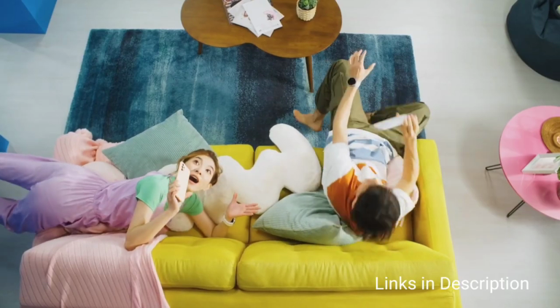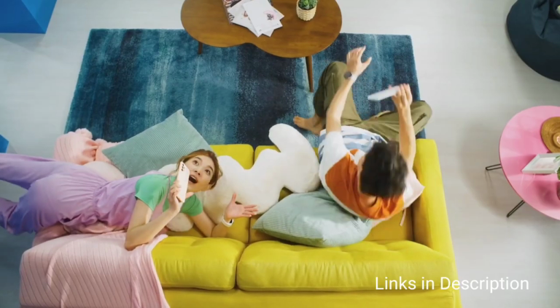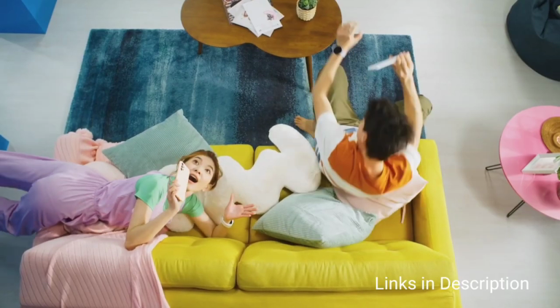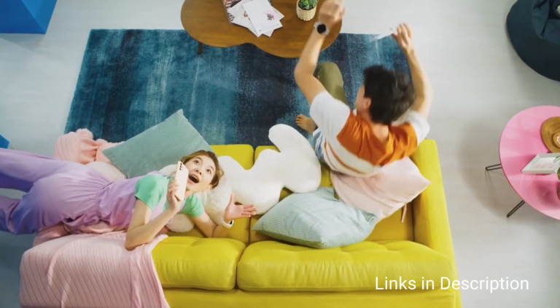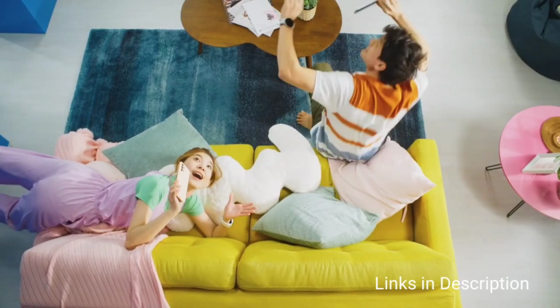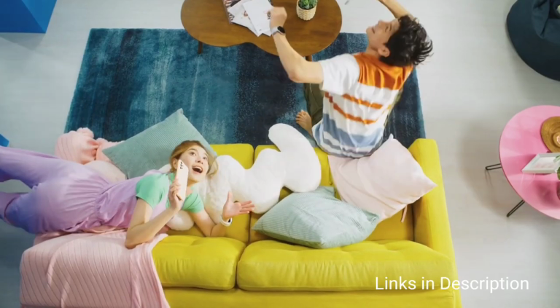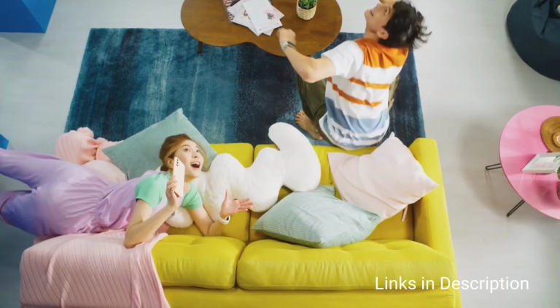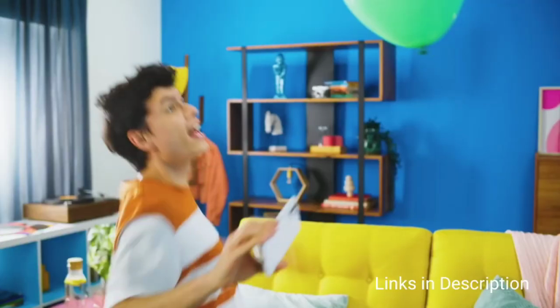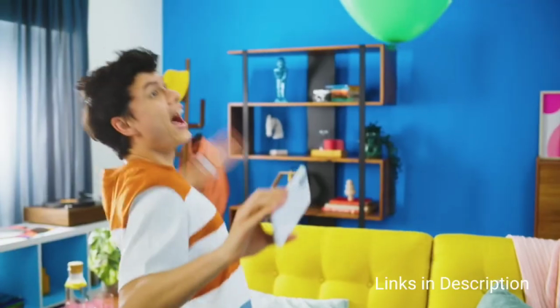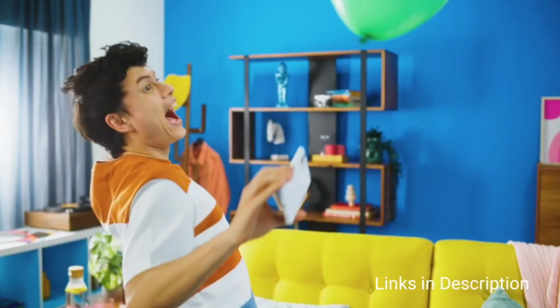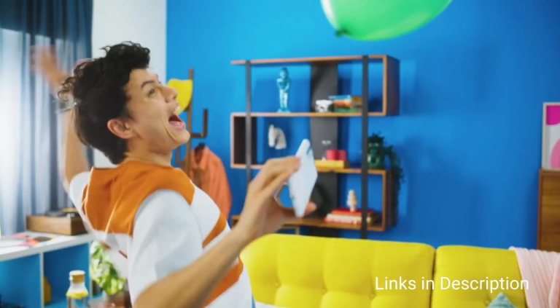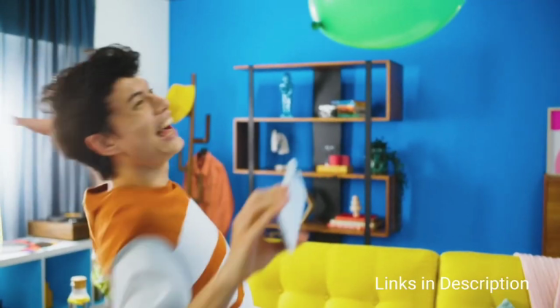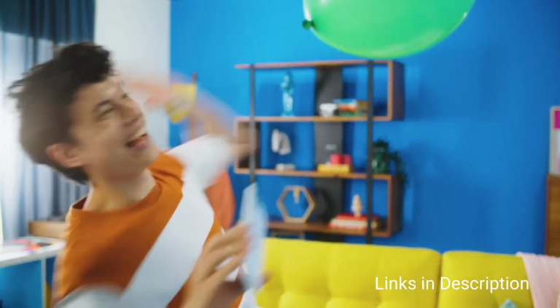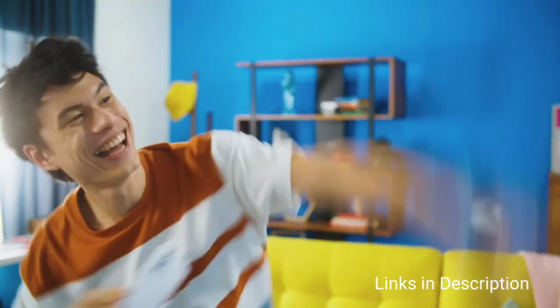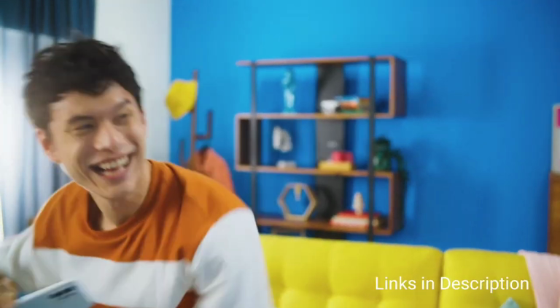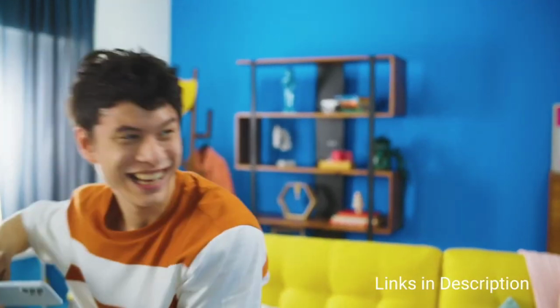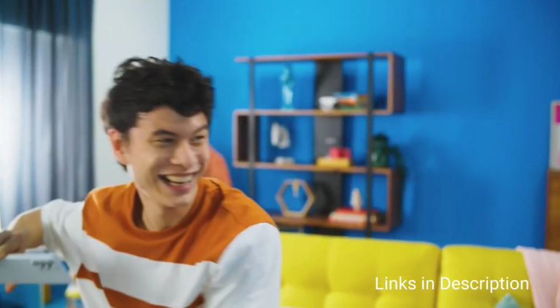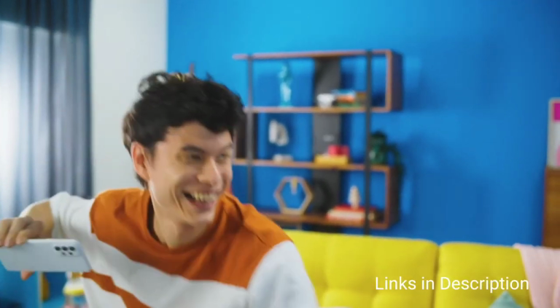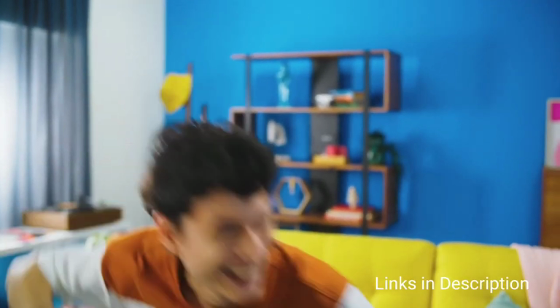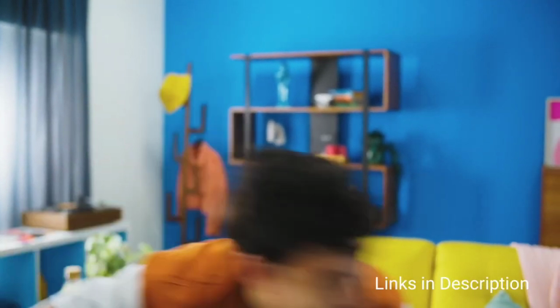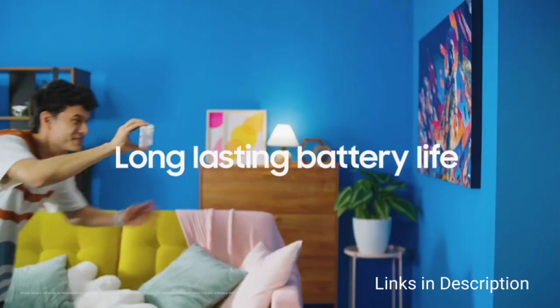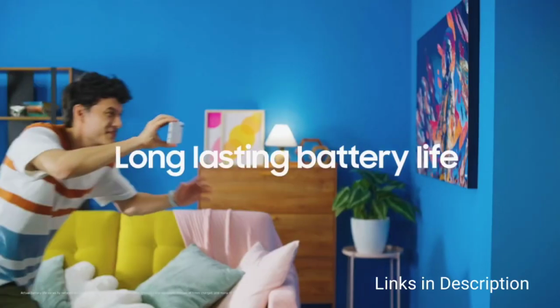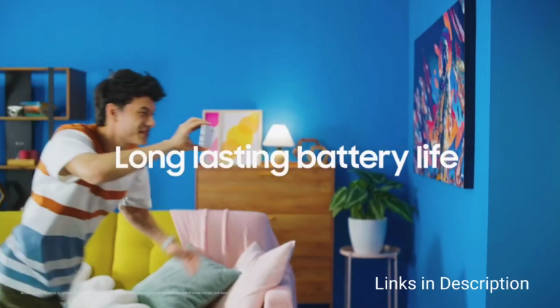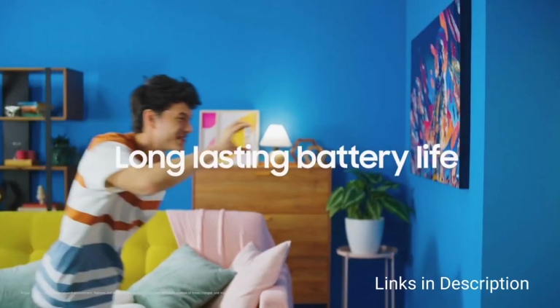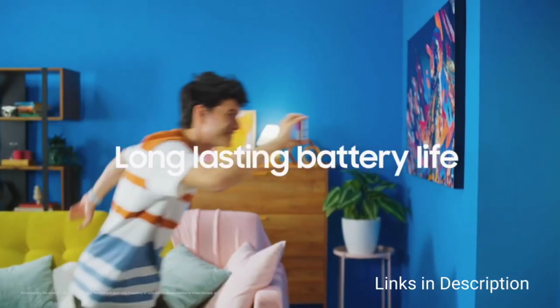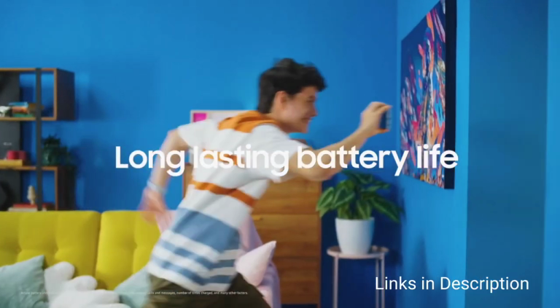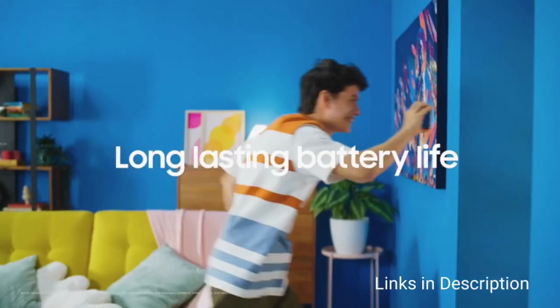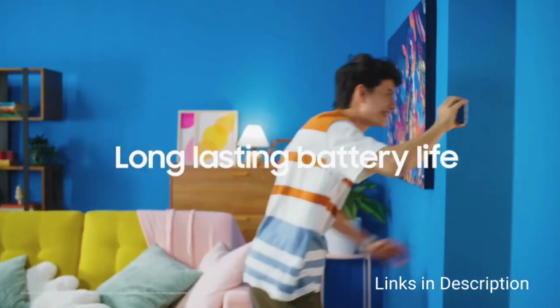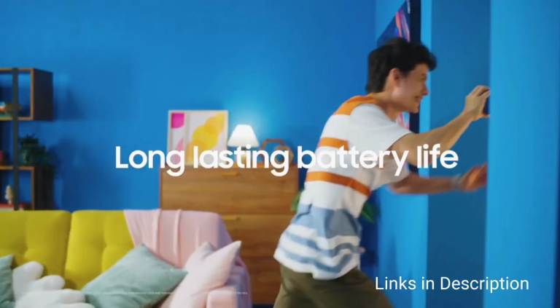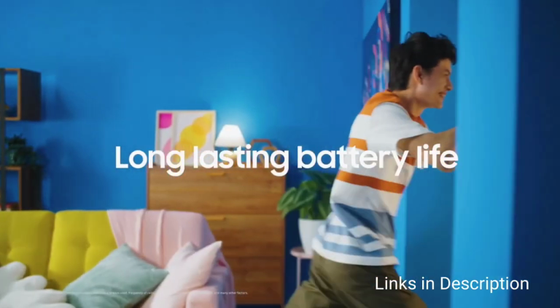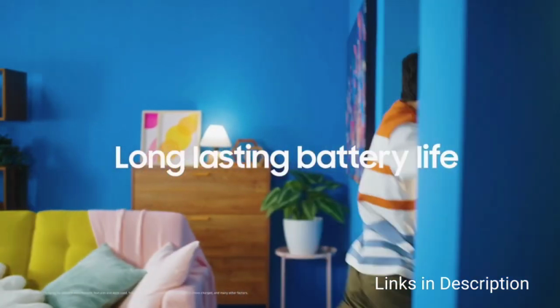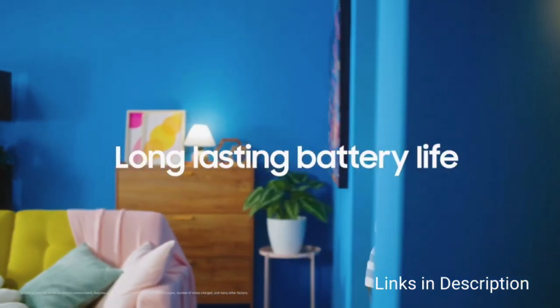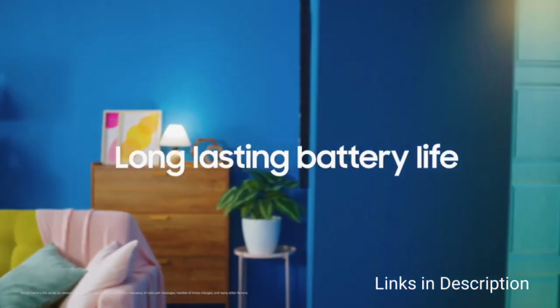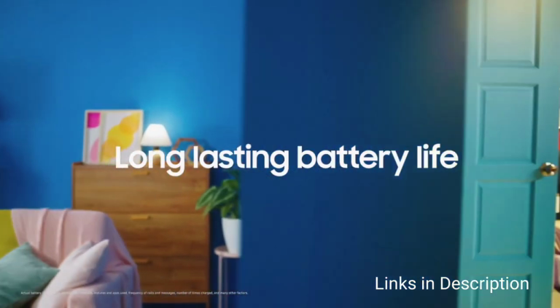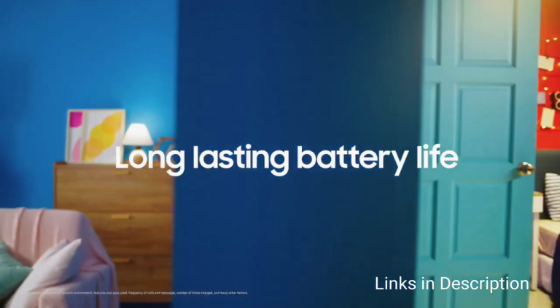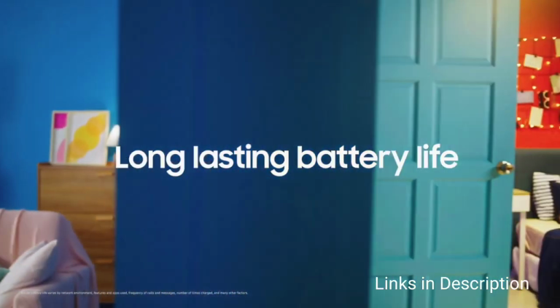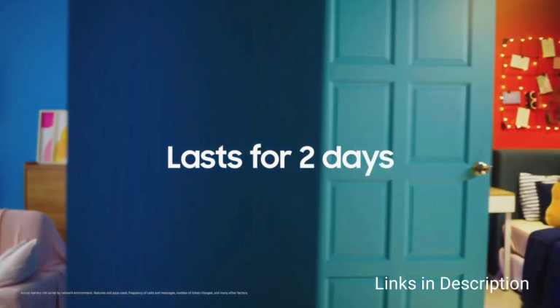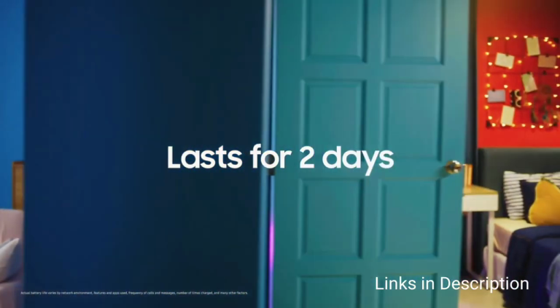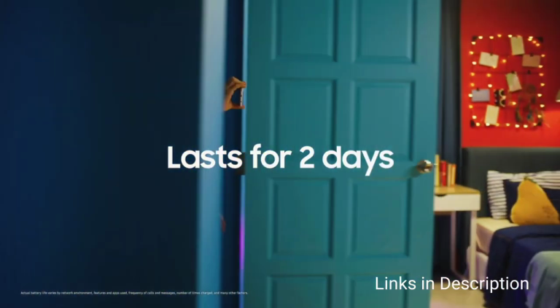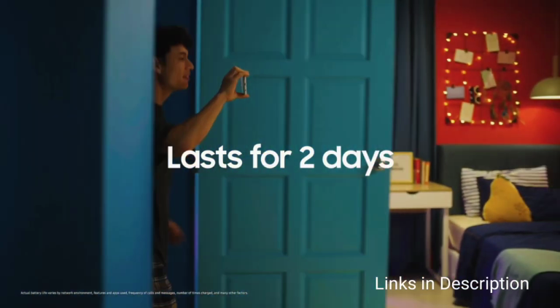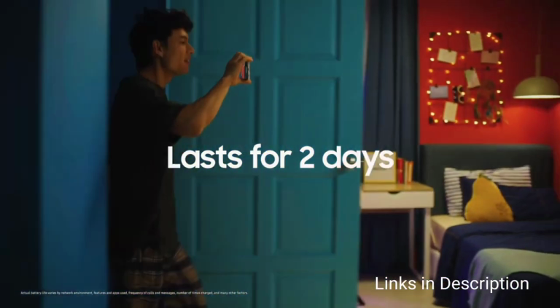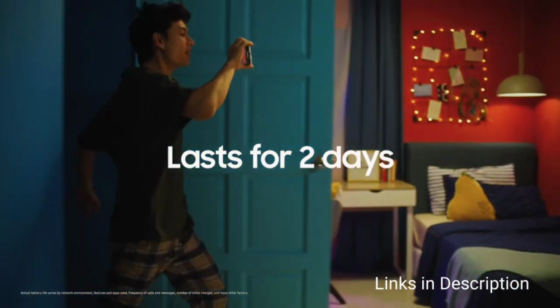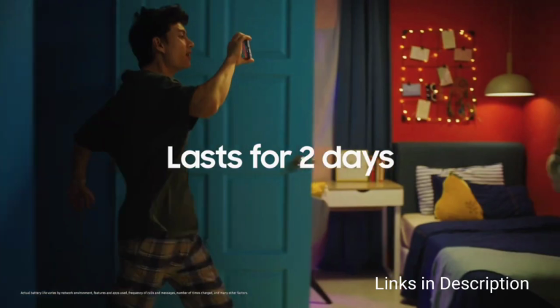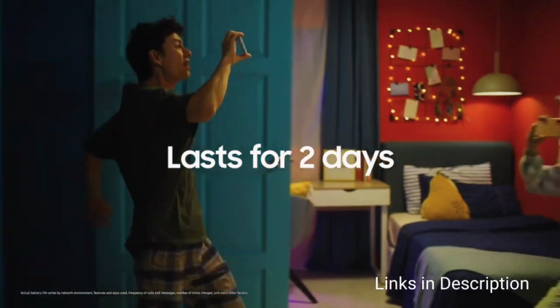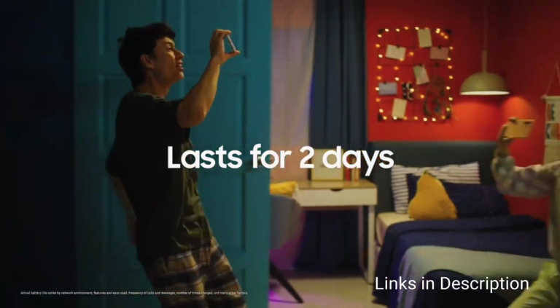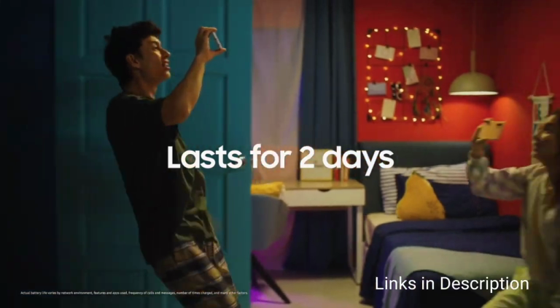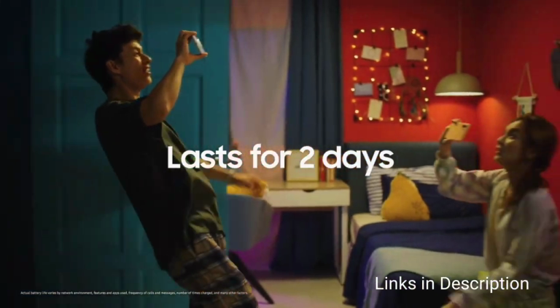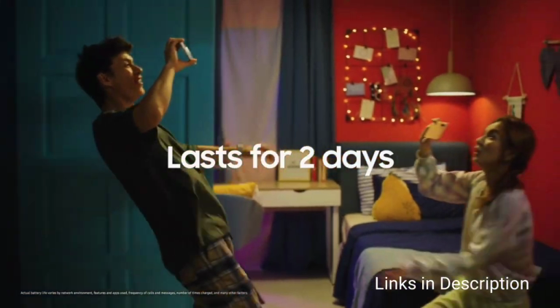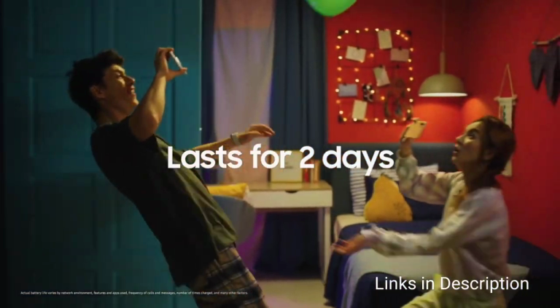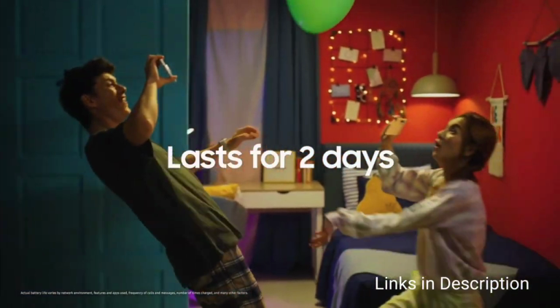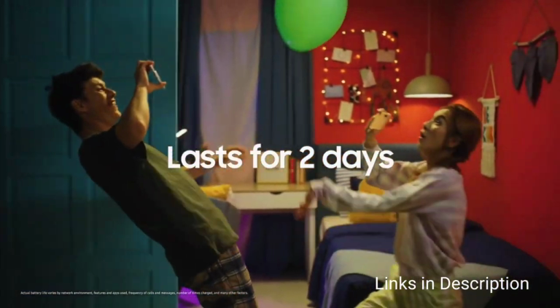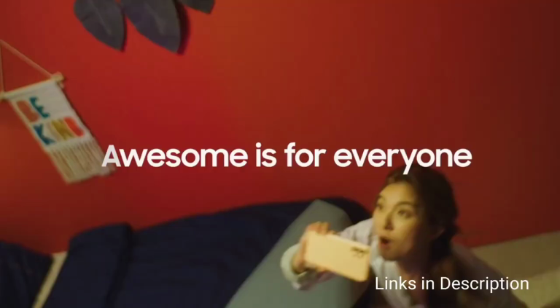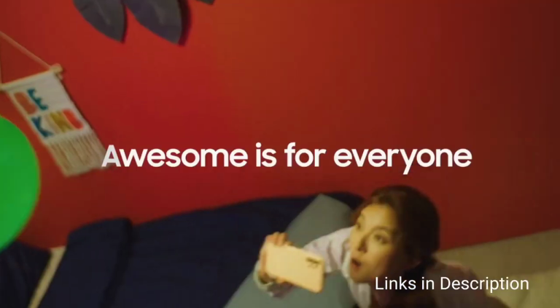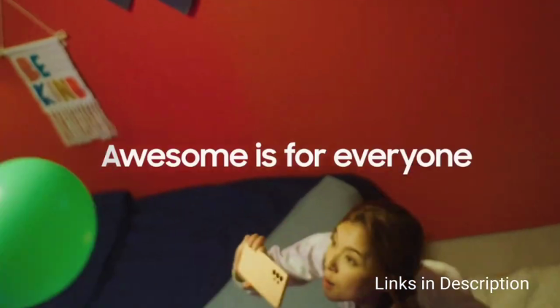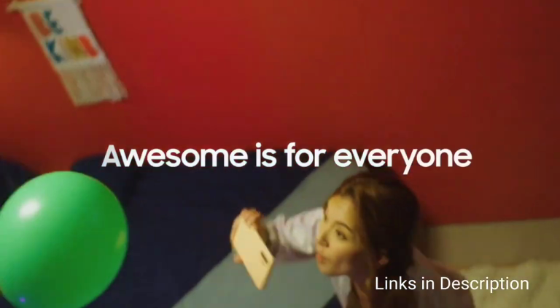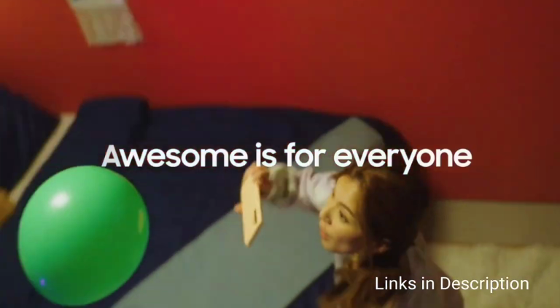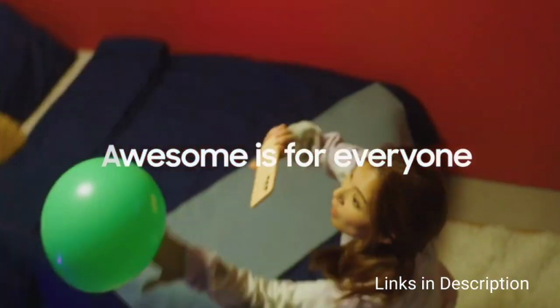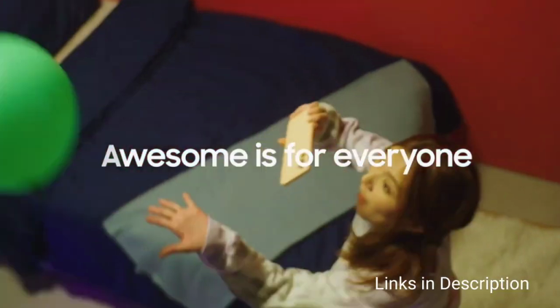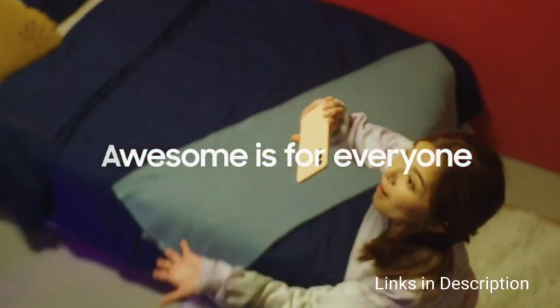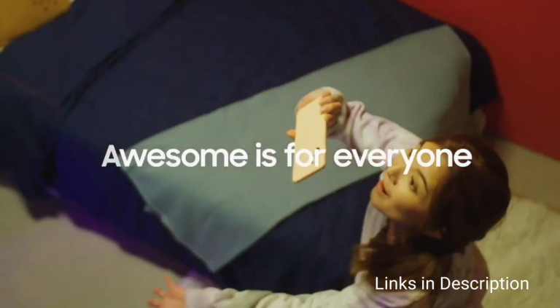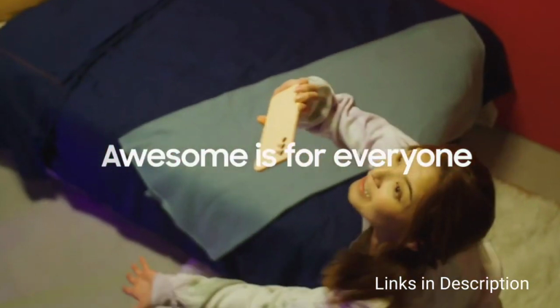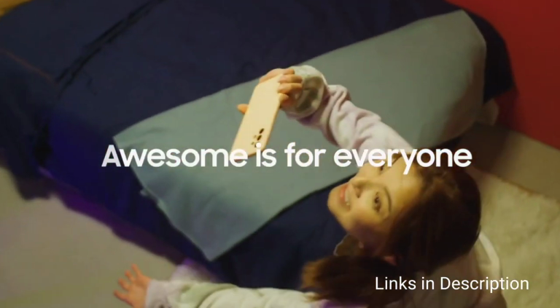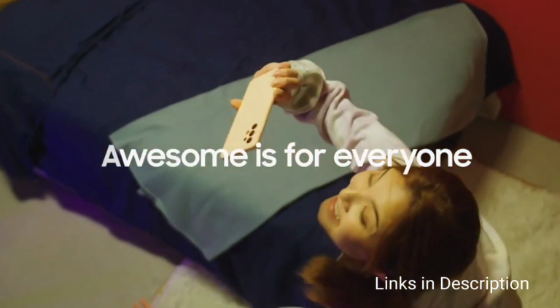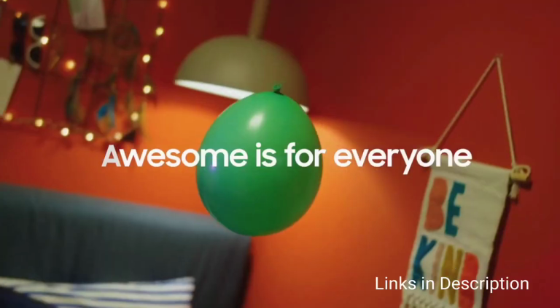Links are given in the description for various countries — you can check the price and availability in your country and buy it from there.